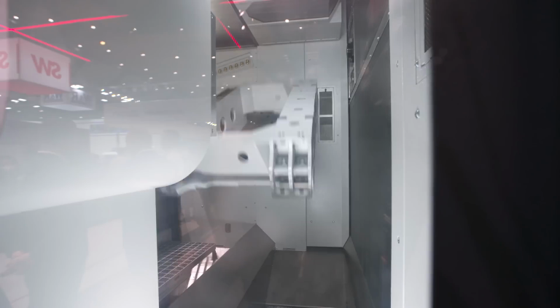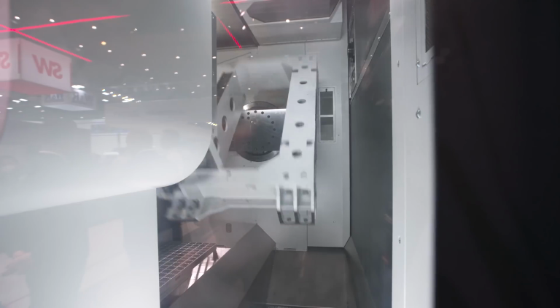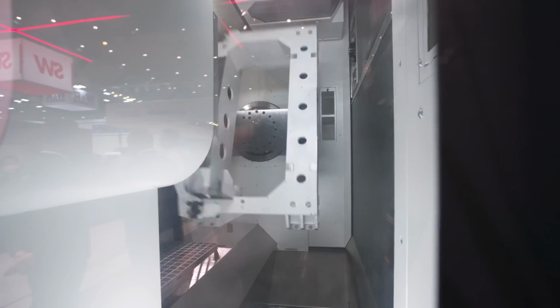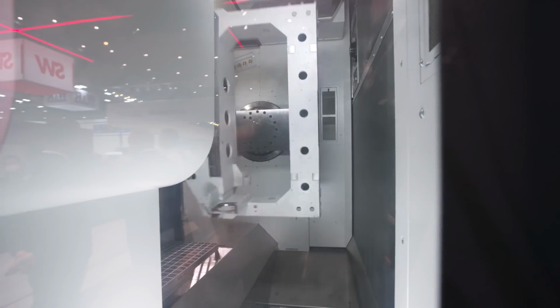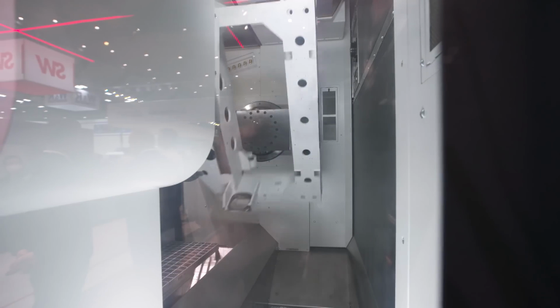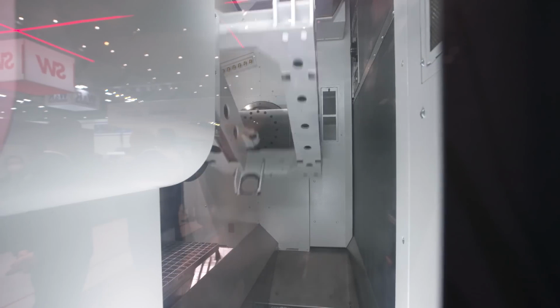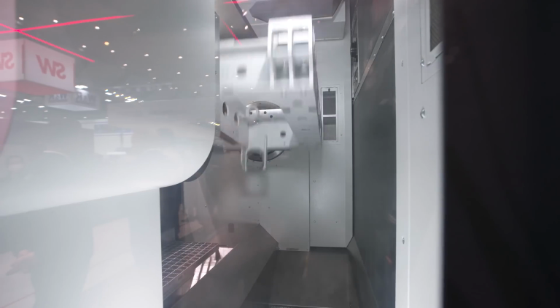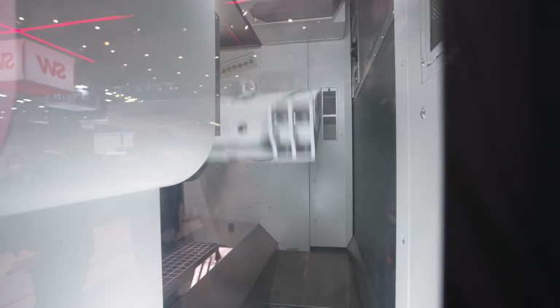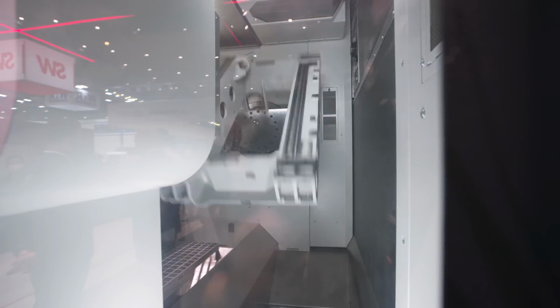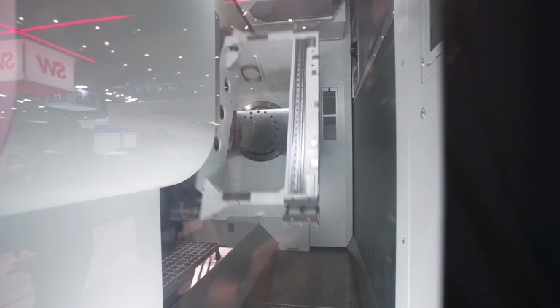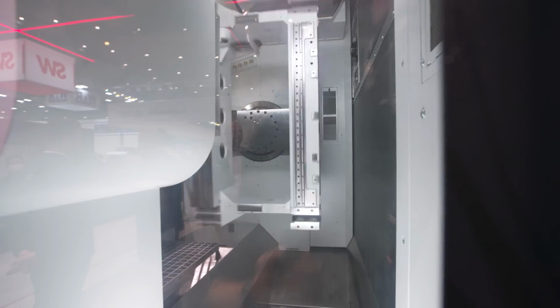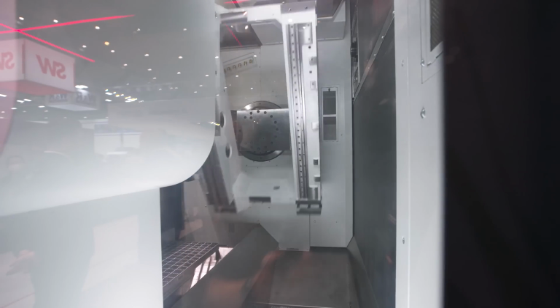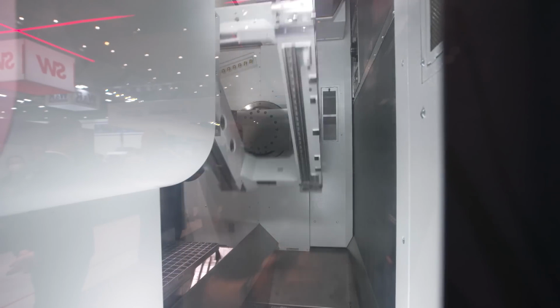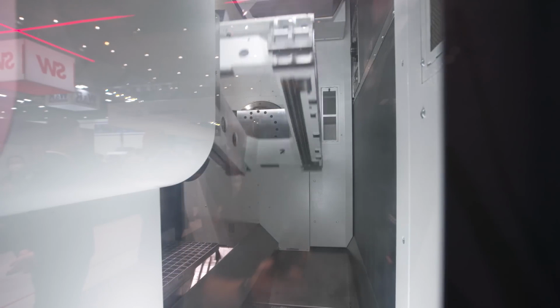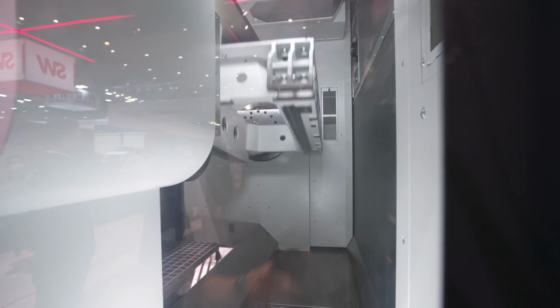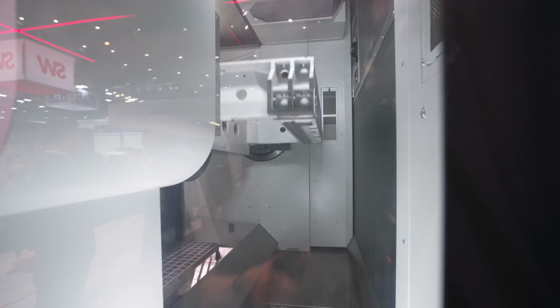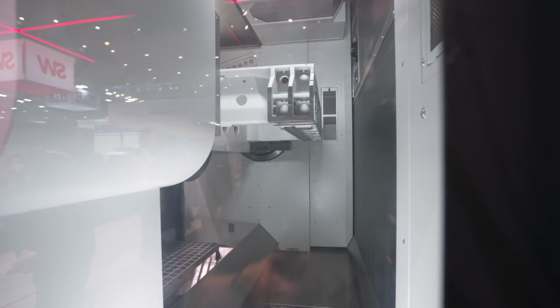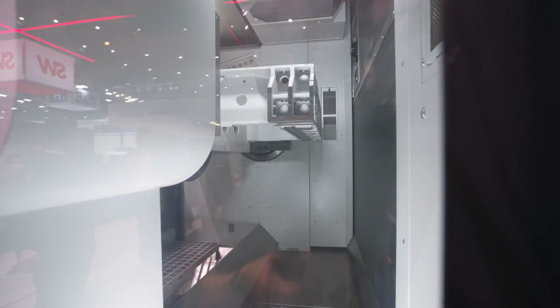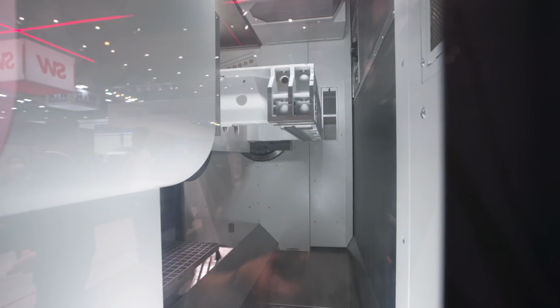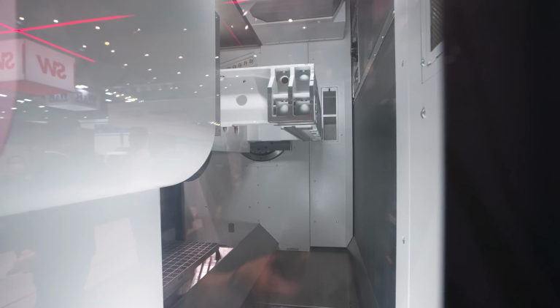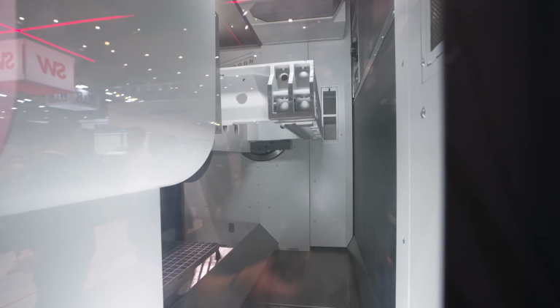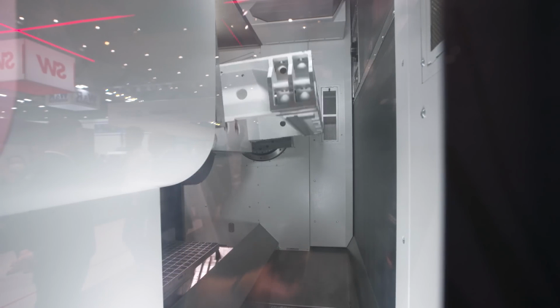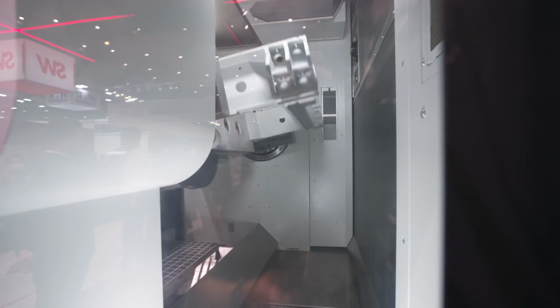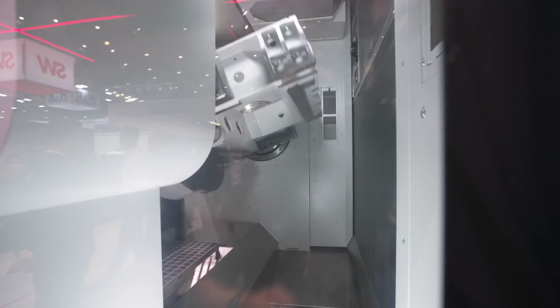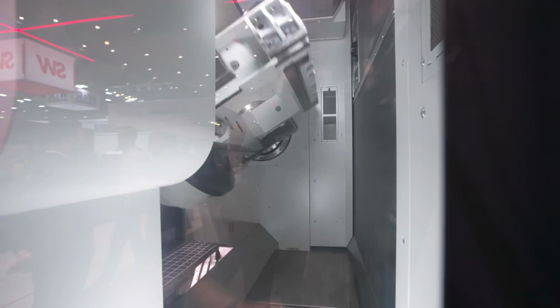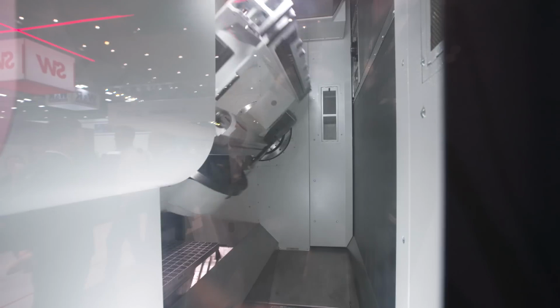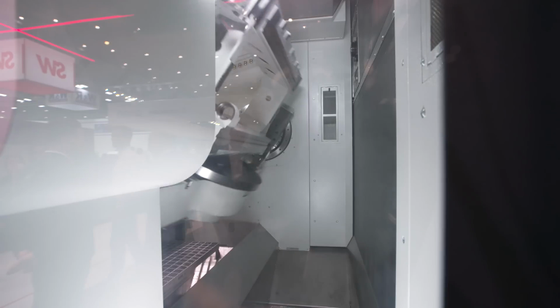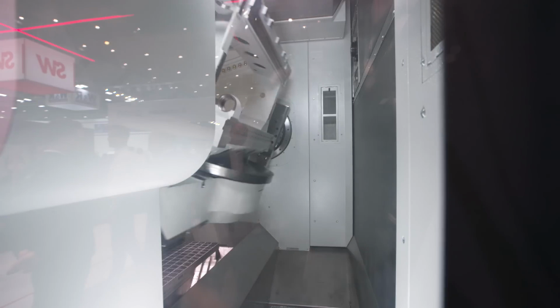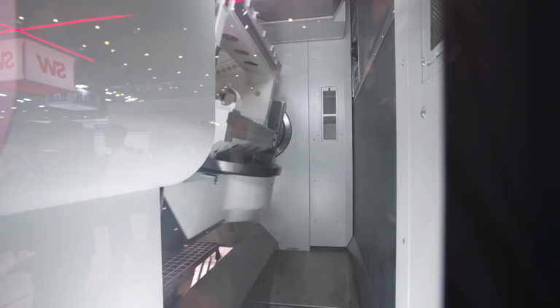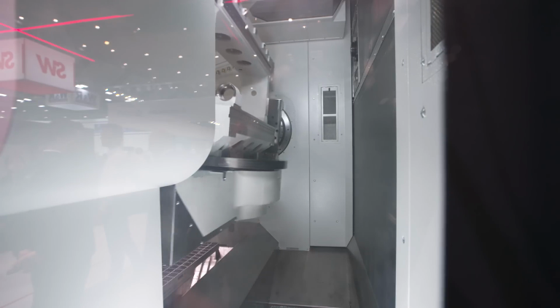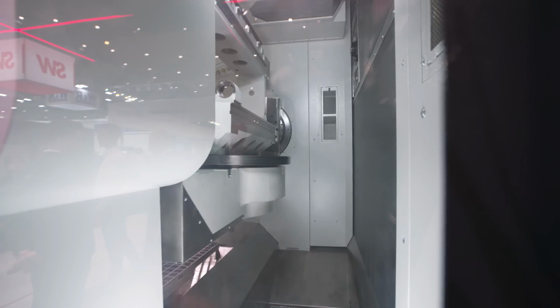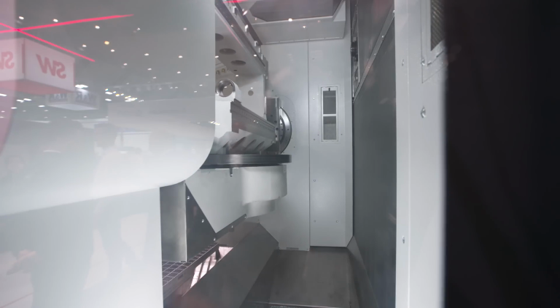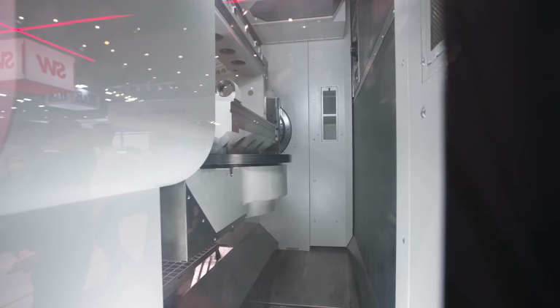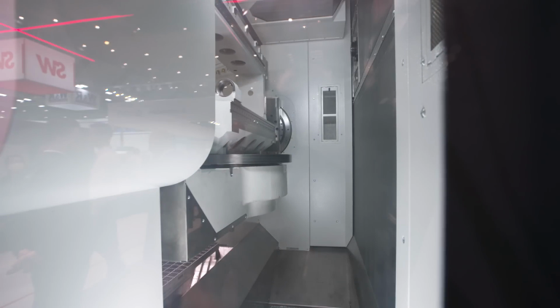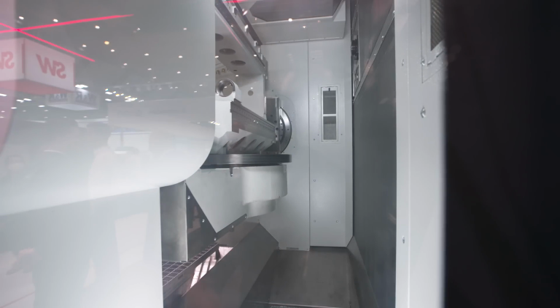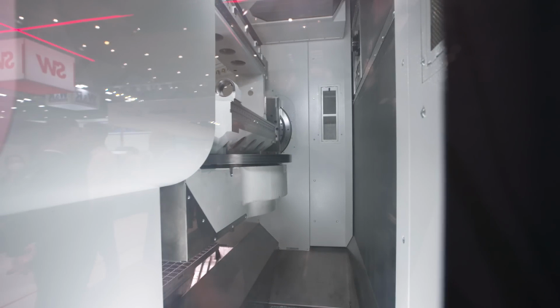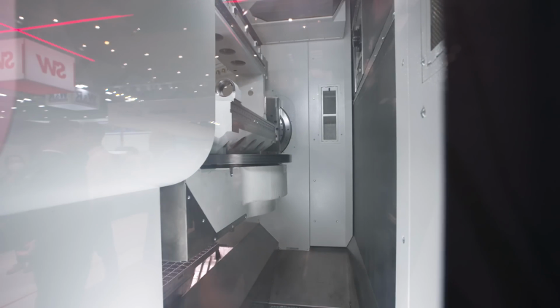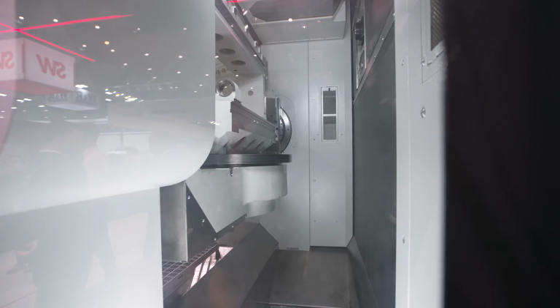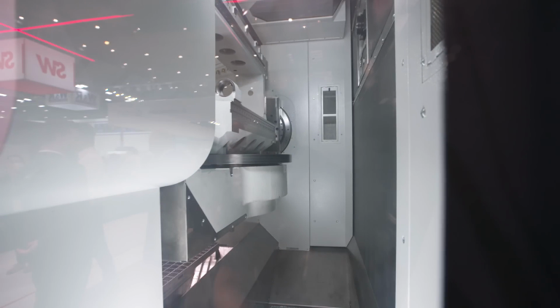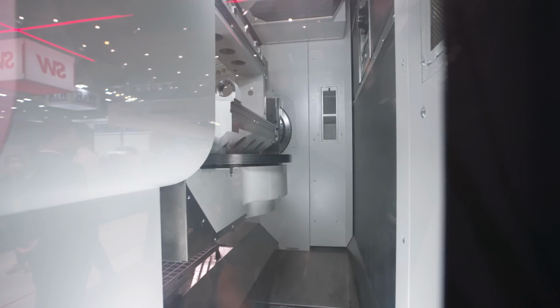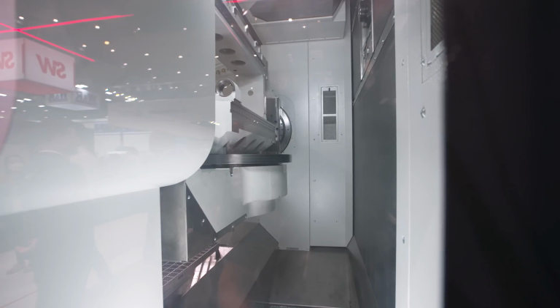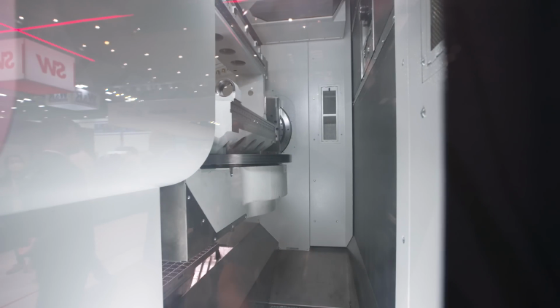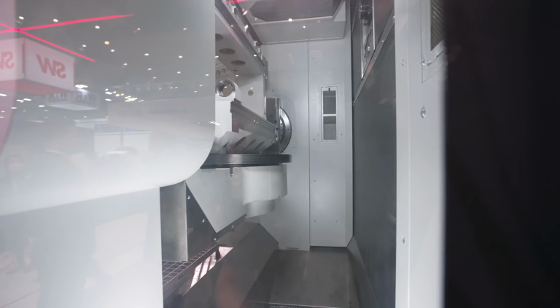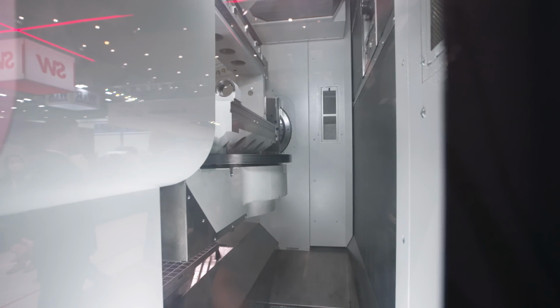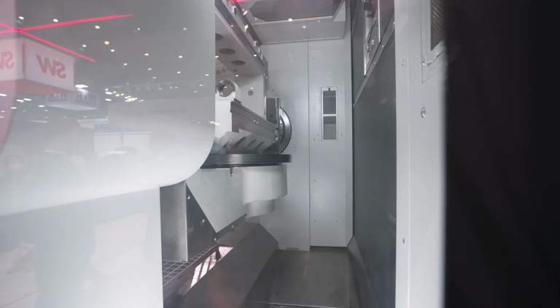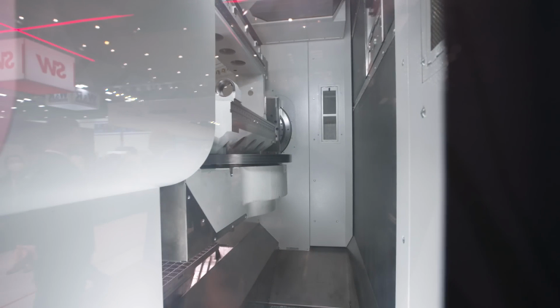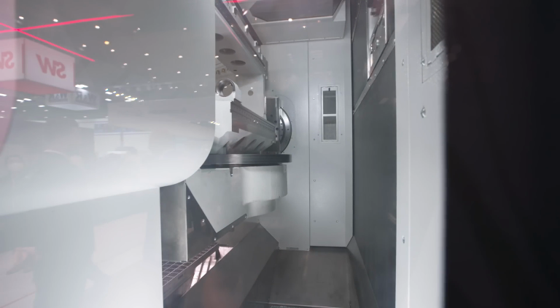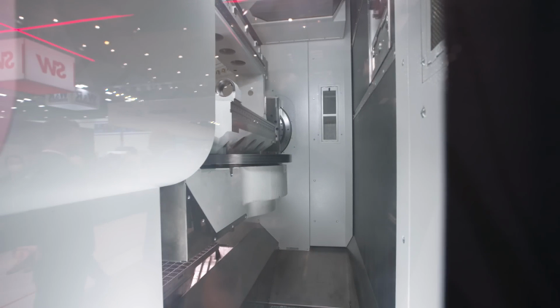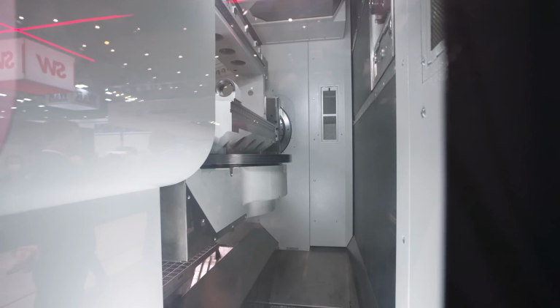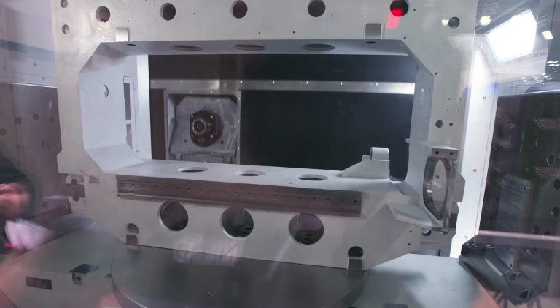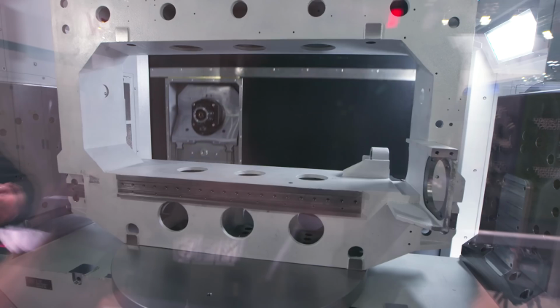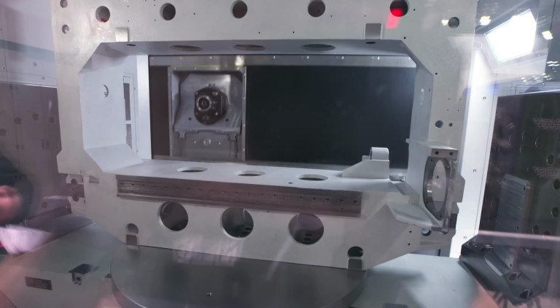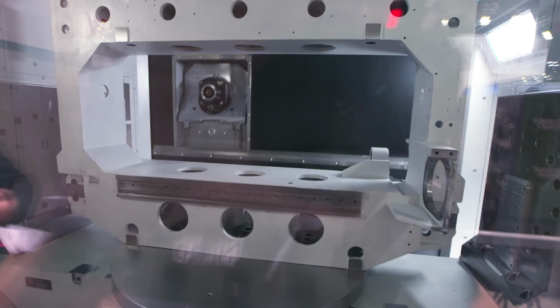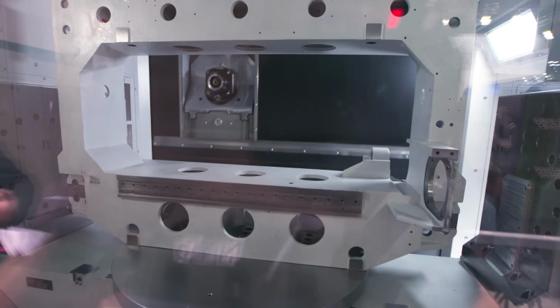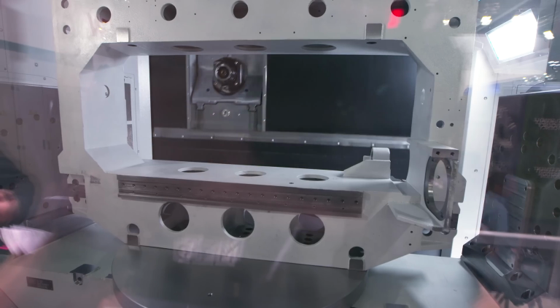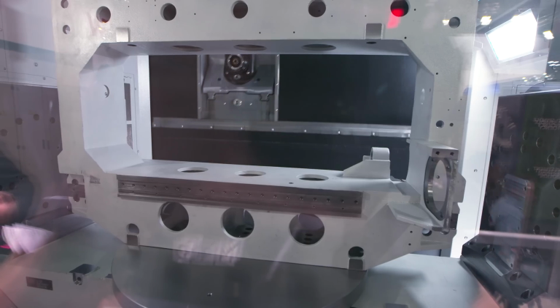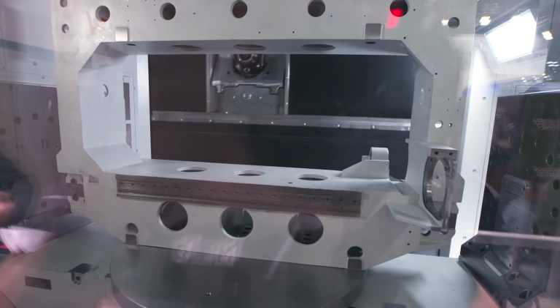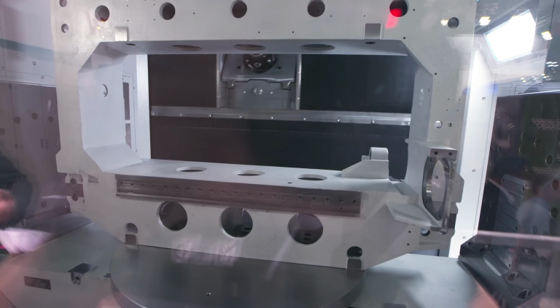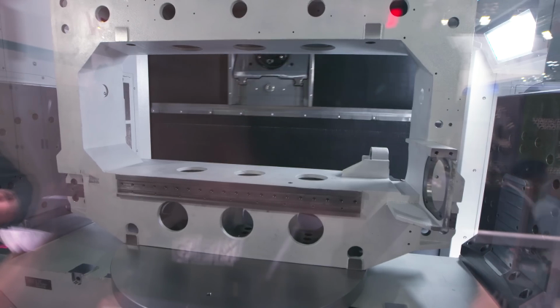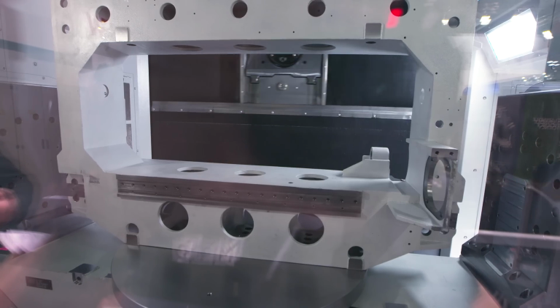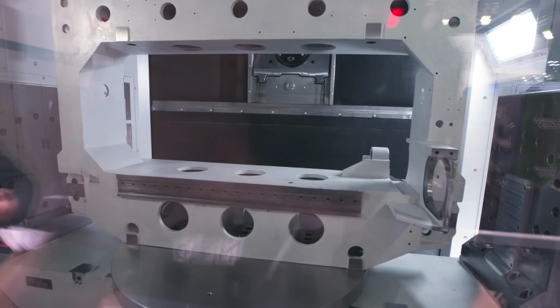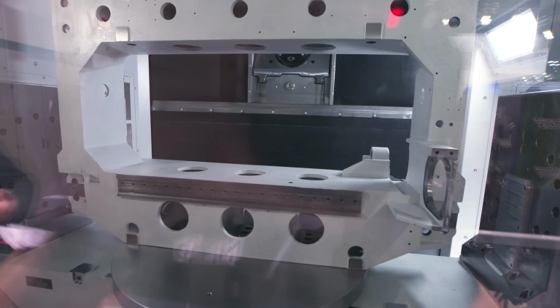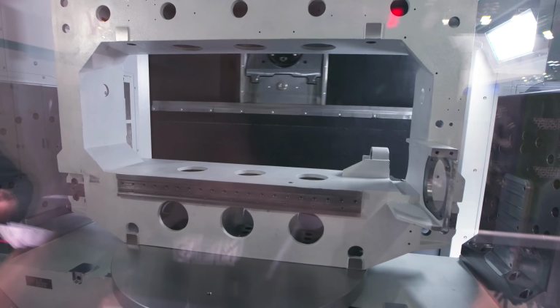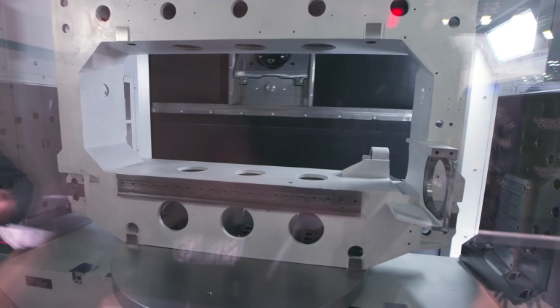These machines are really accurate — positional accuracy within microns, and repeatability within microns as well.